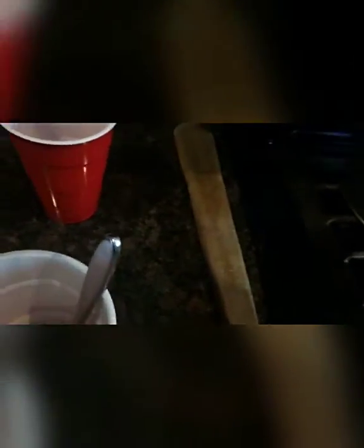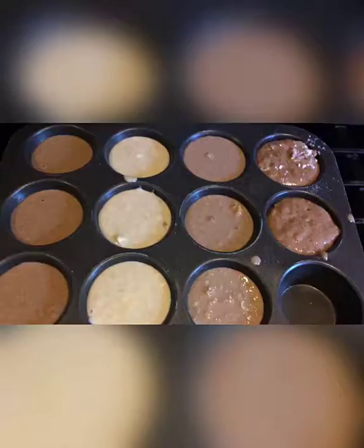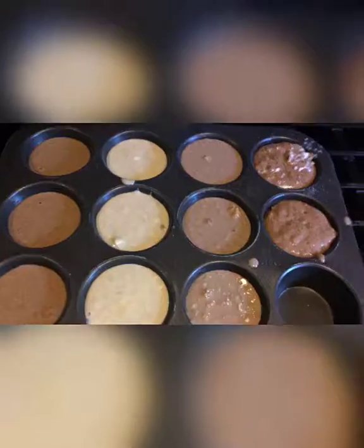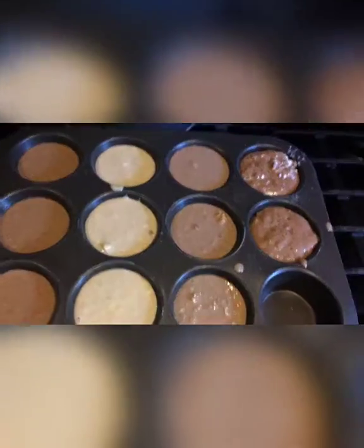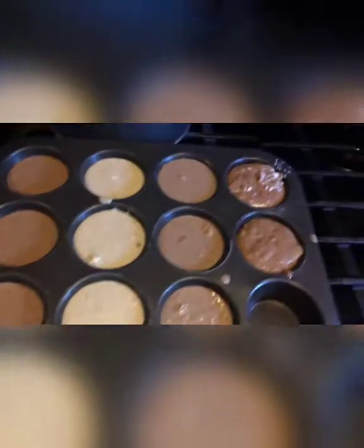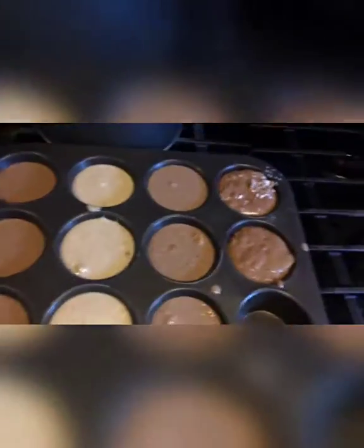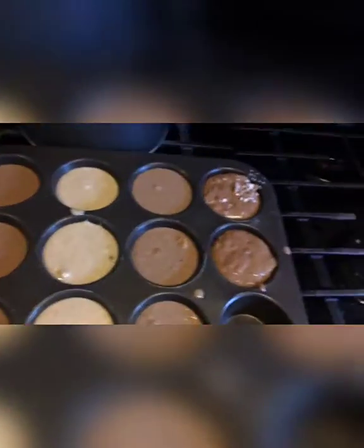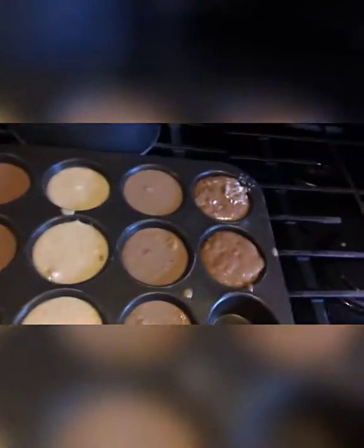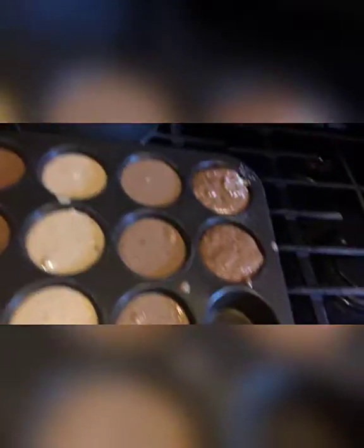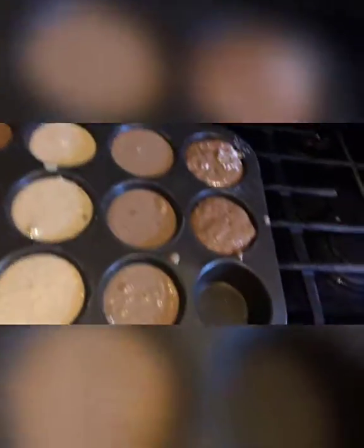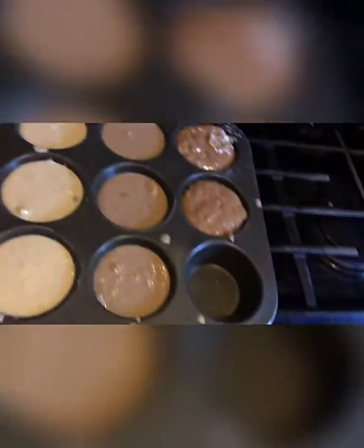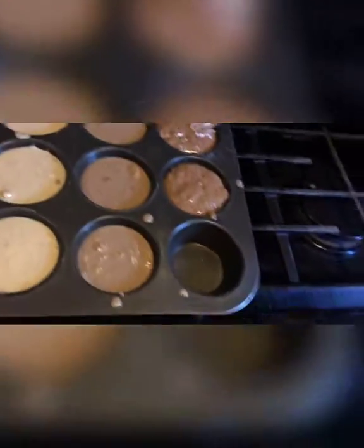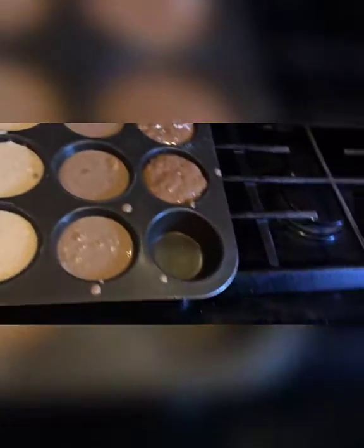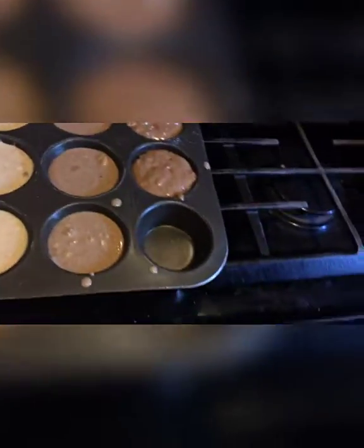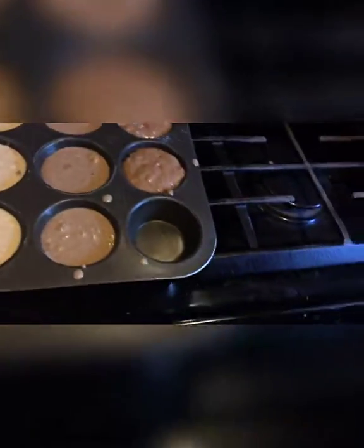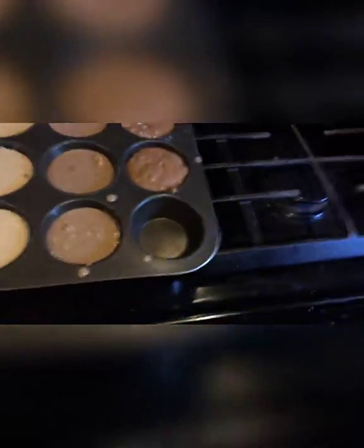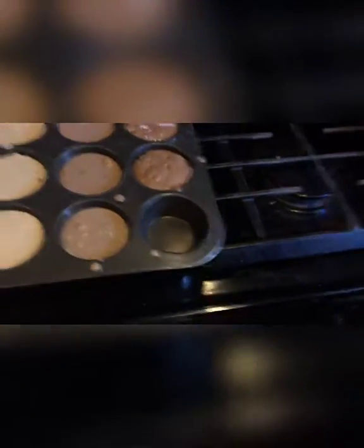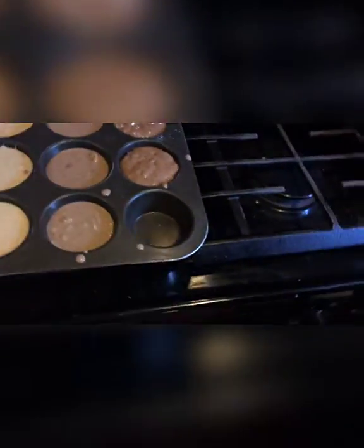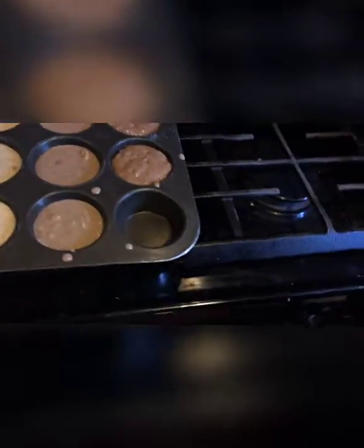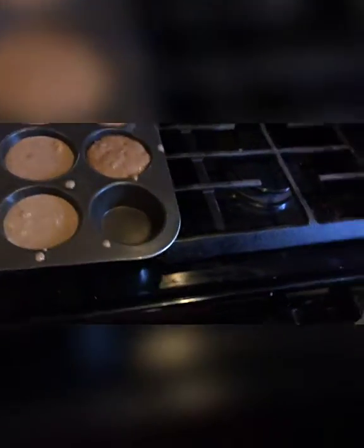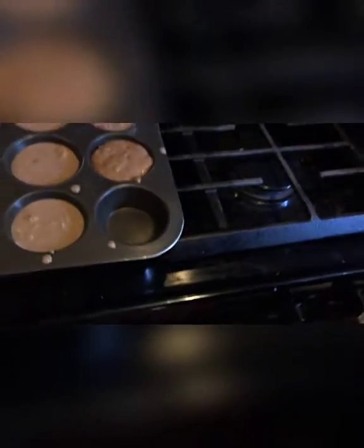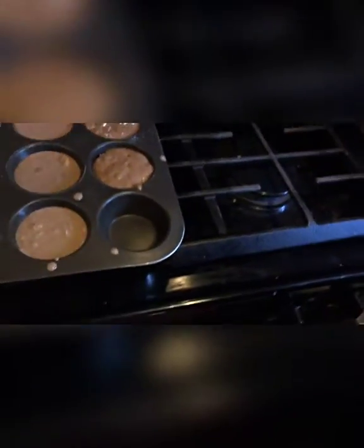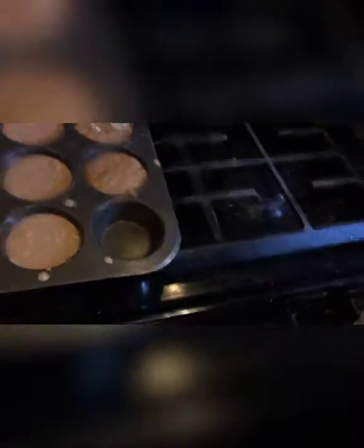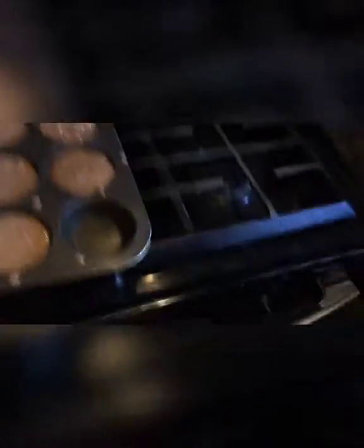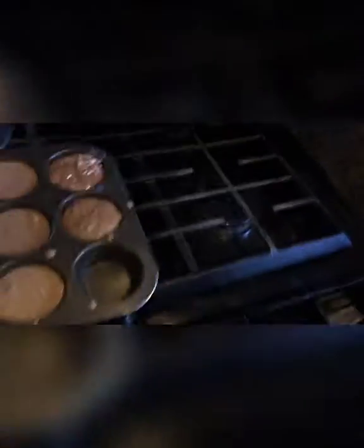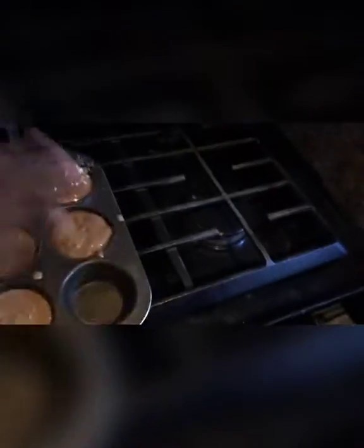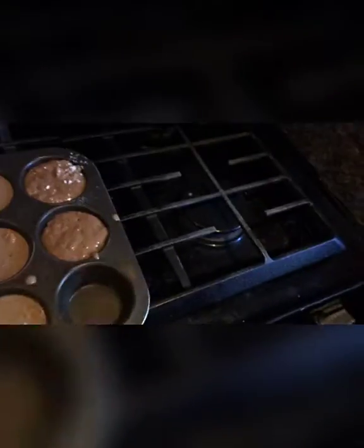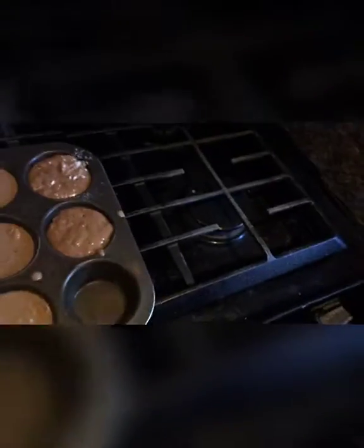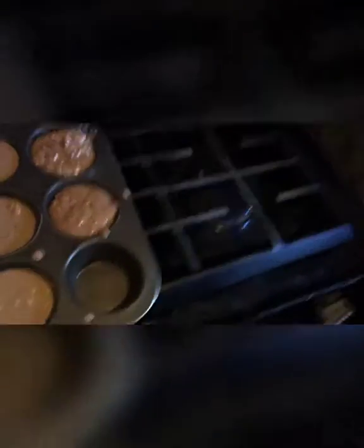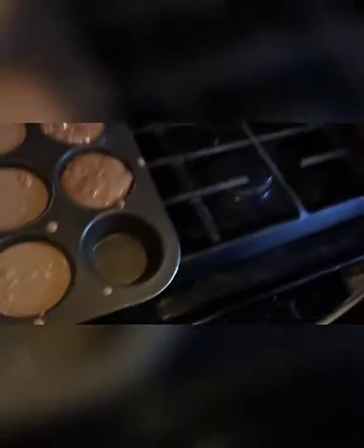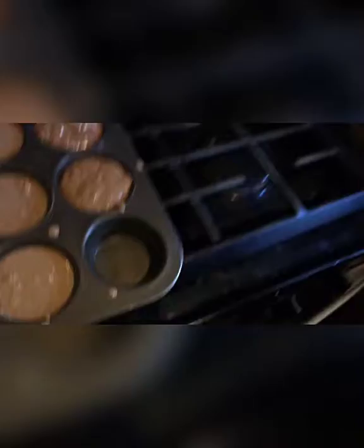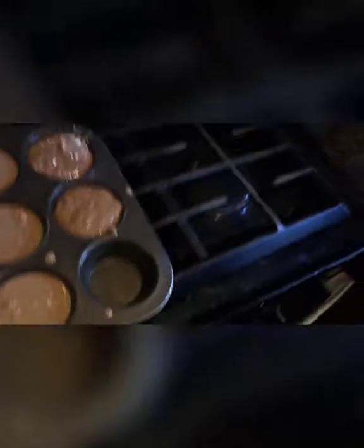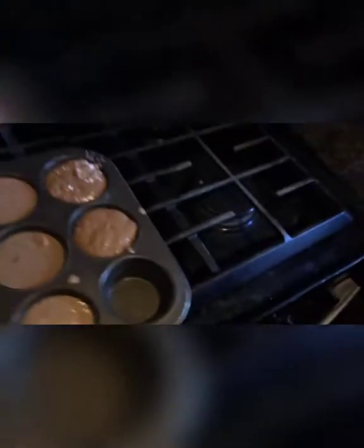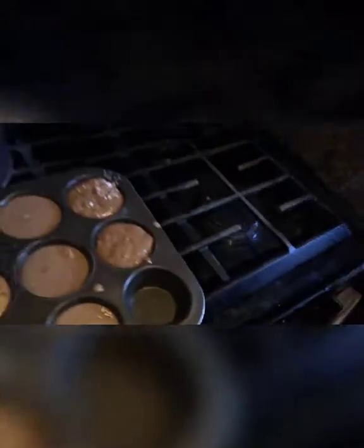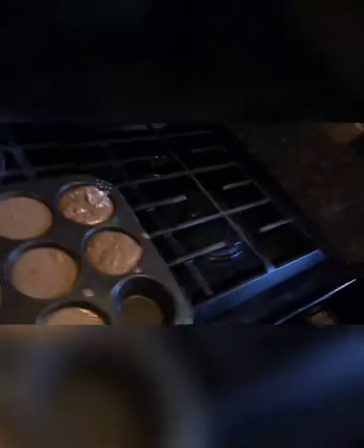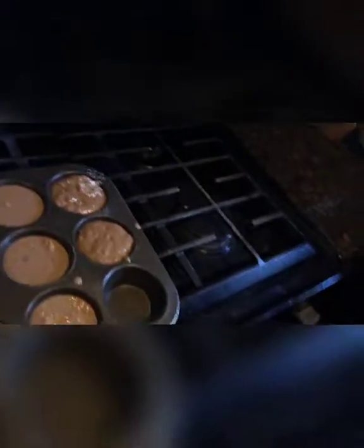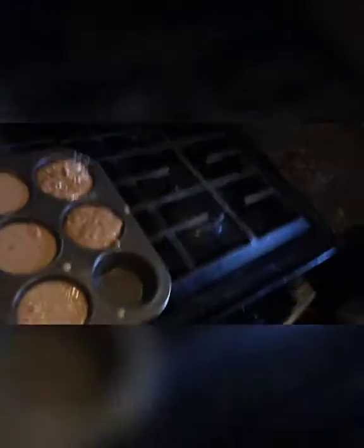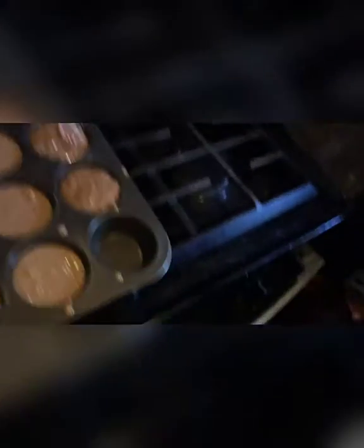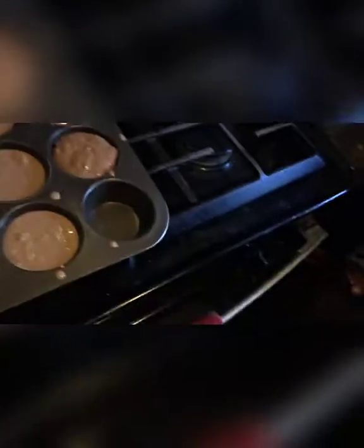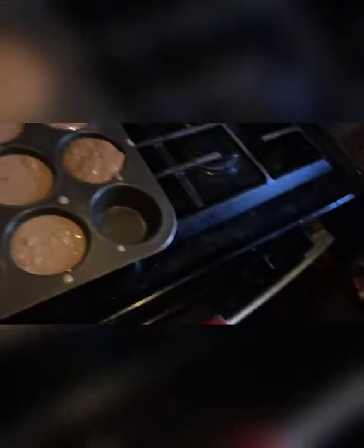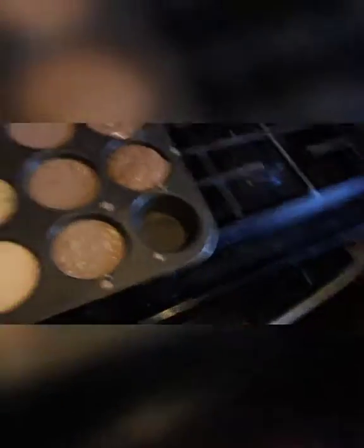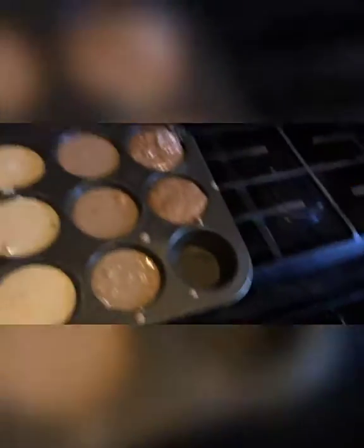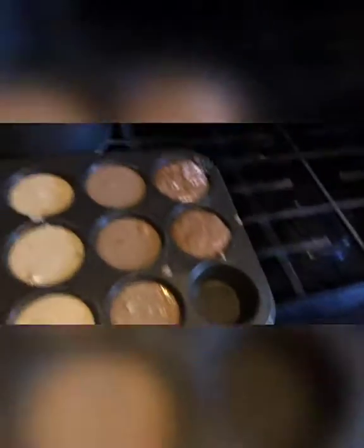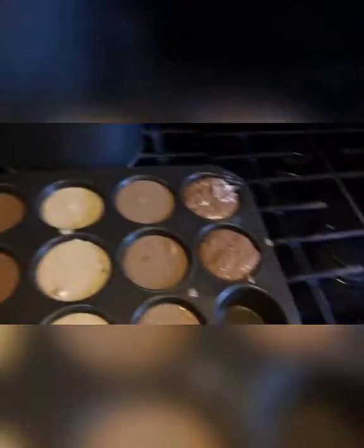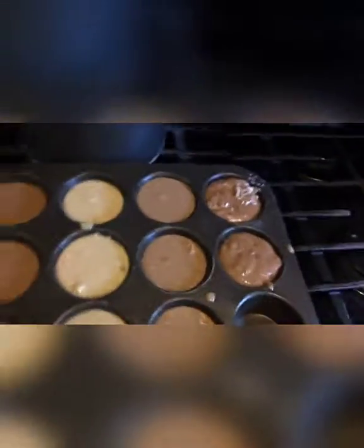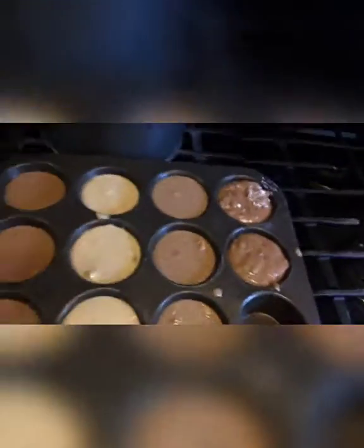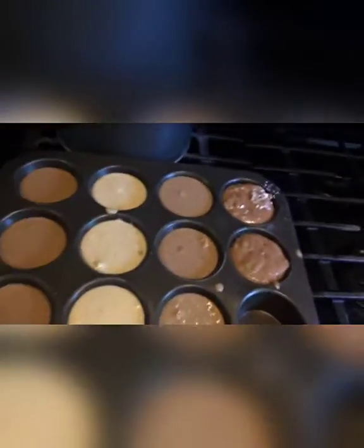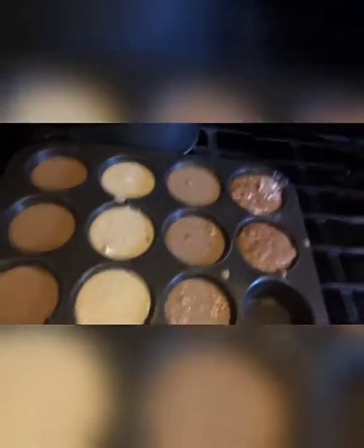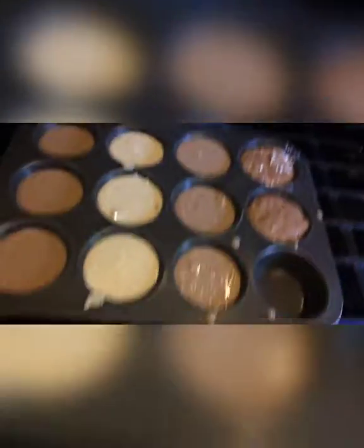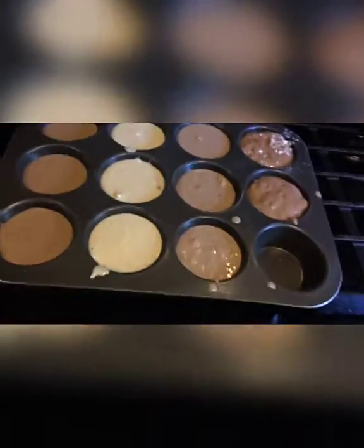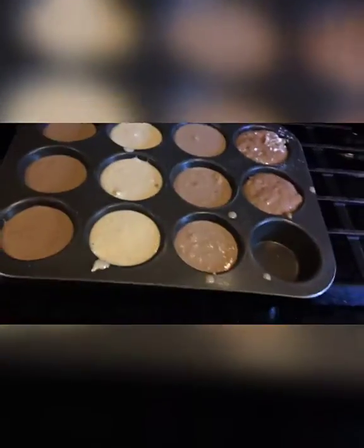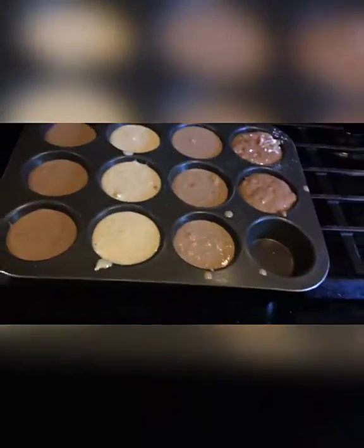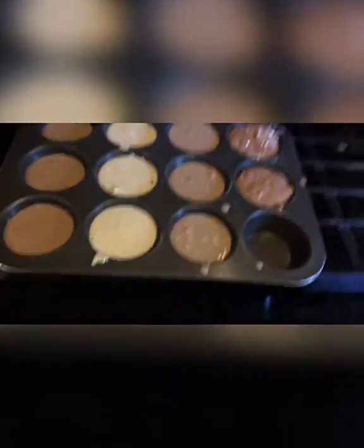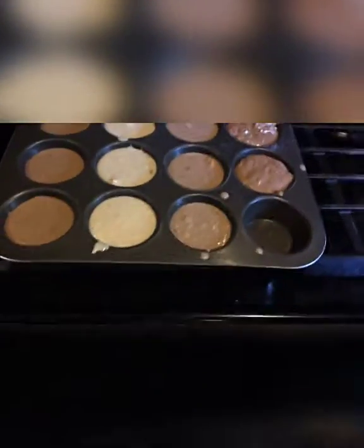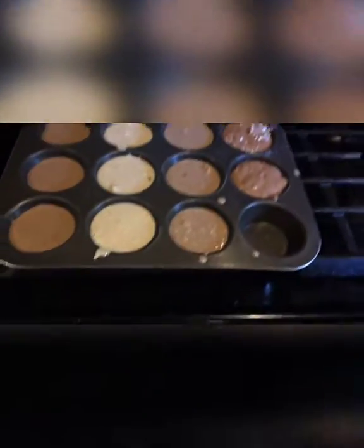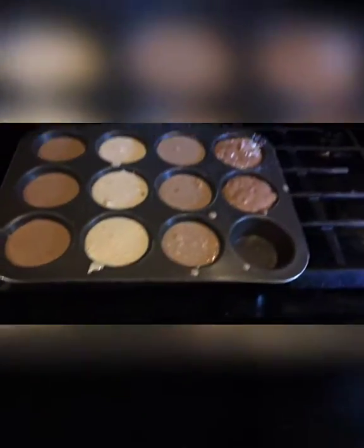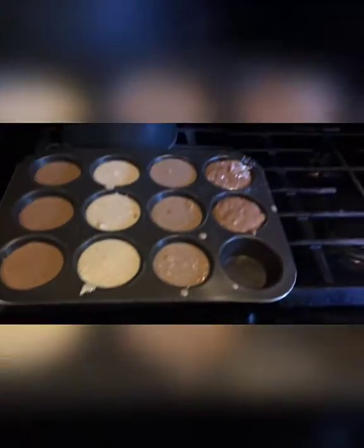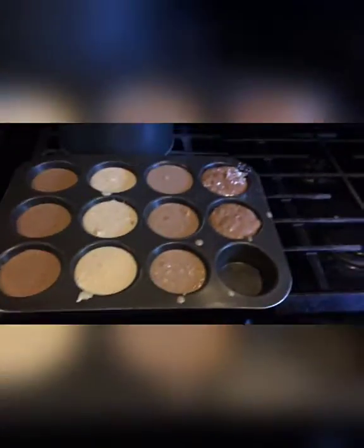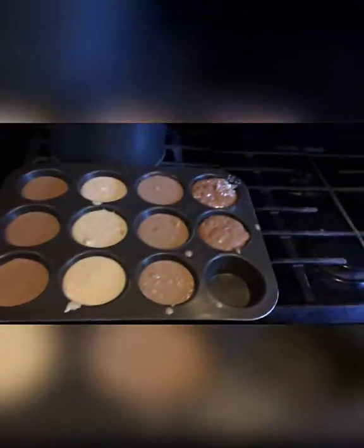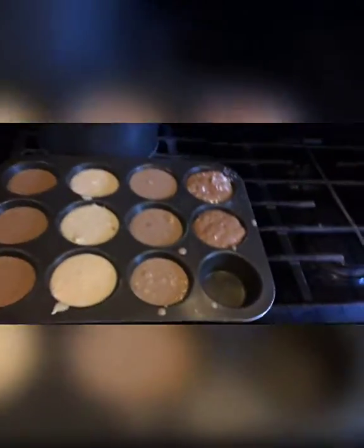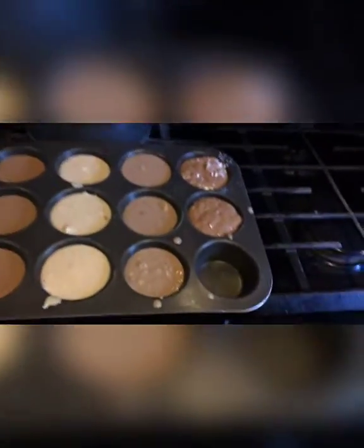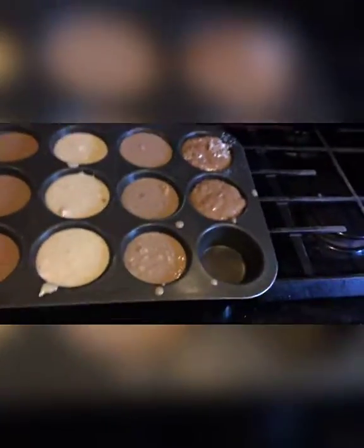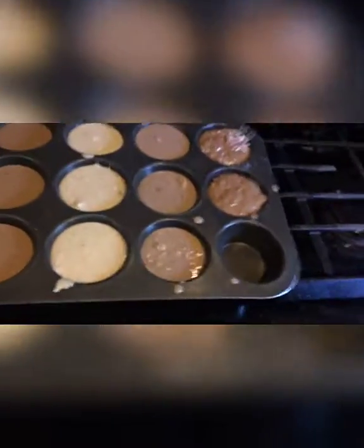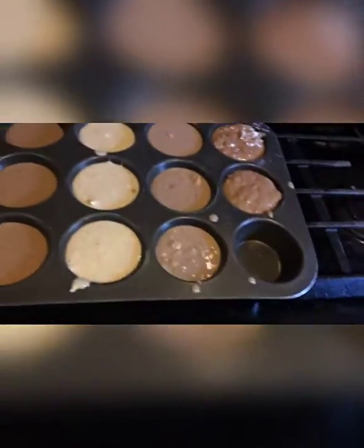Hey guys, we're putting our muffins in the oven. This is mine, and this is the rest of them. We'll be back when they're finished.